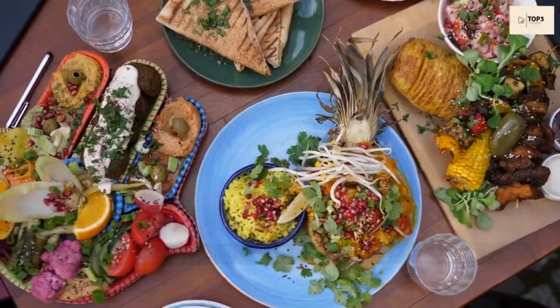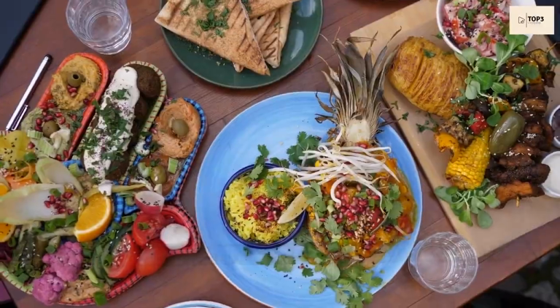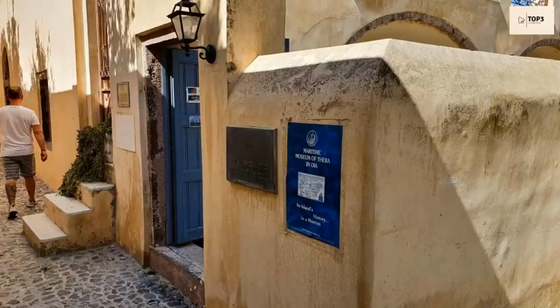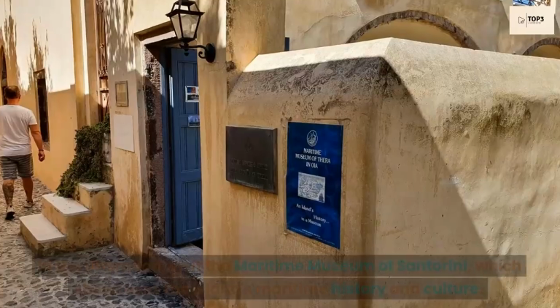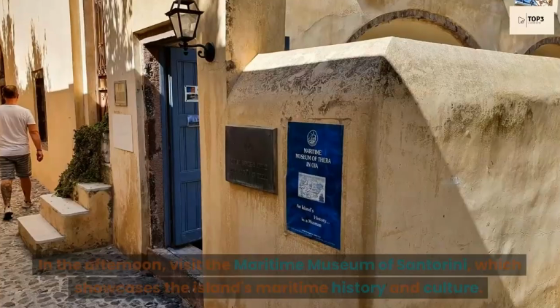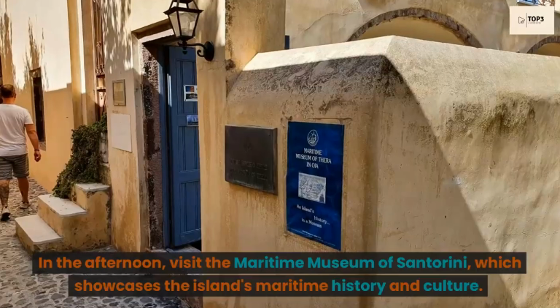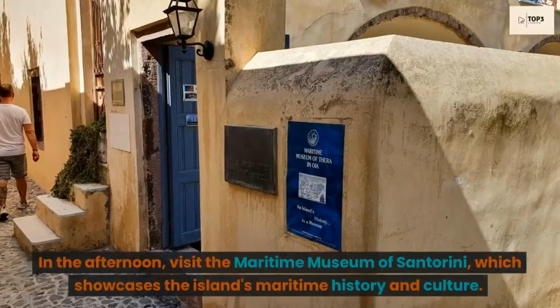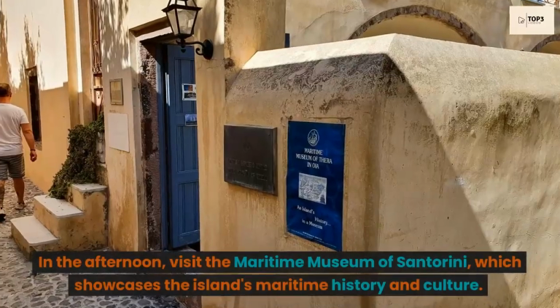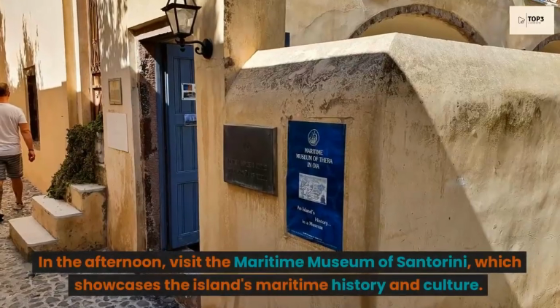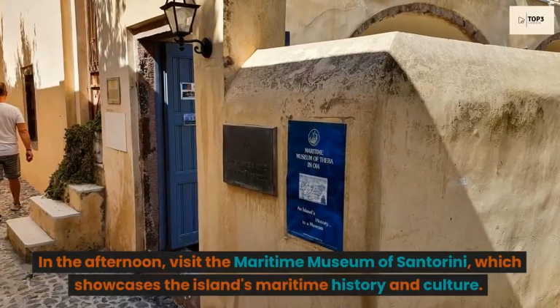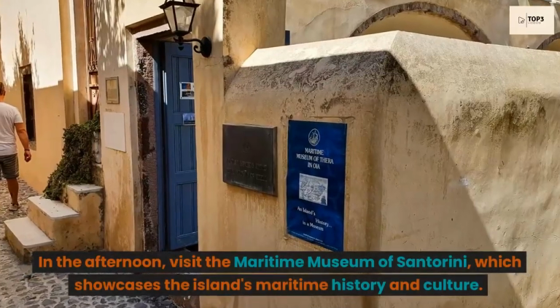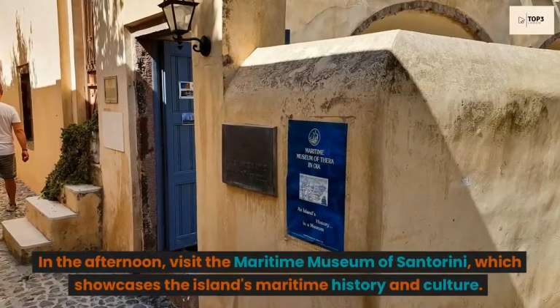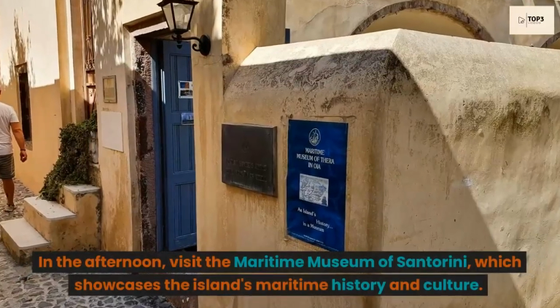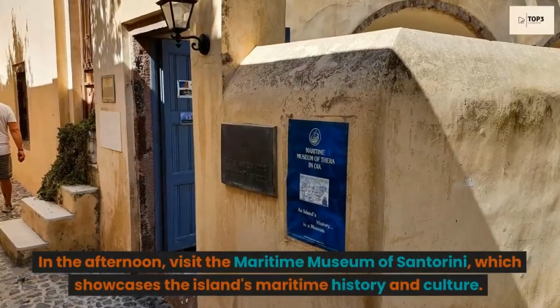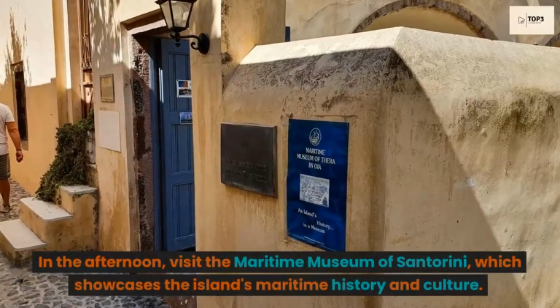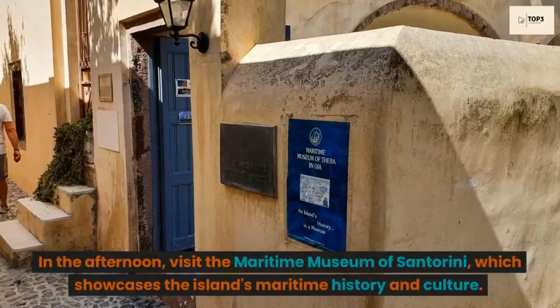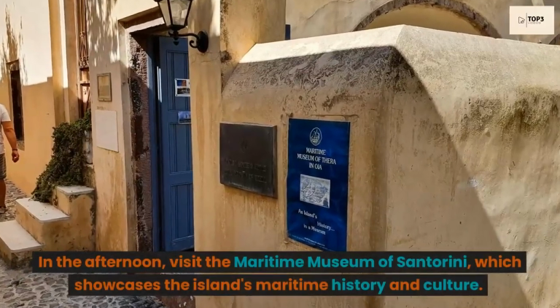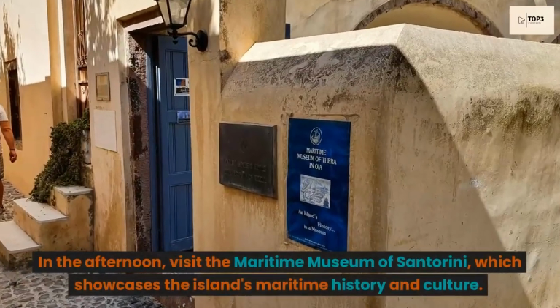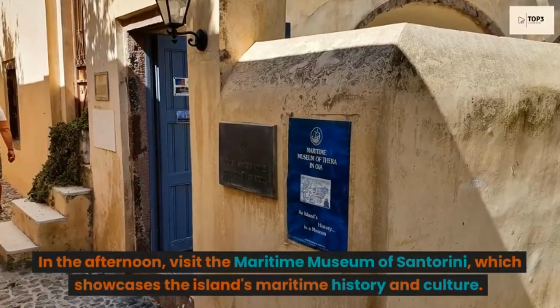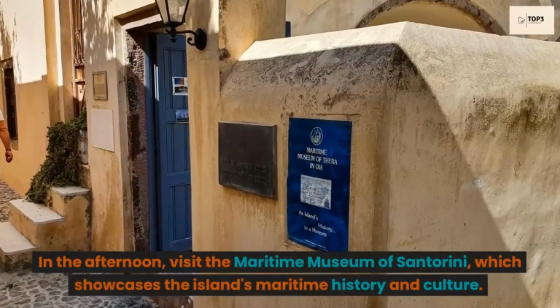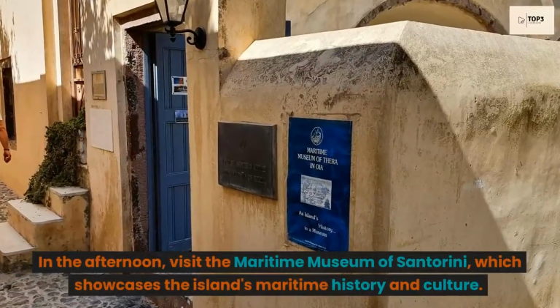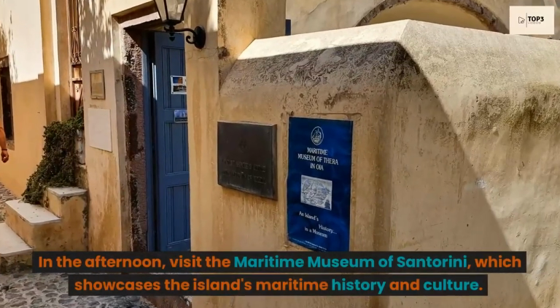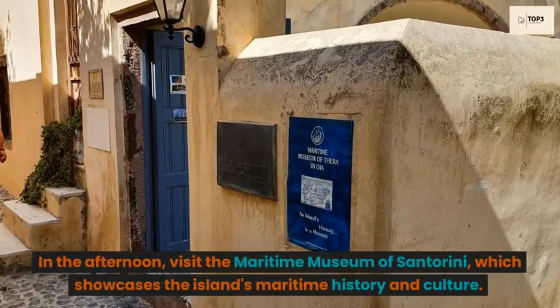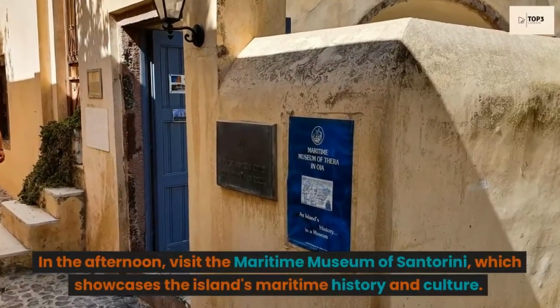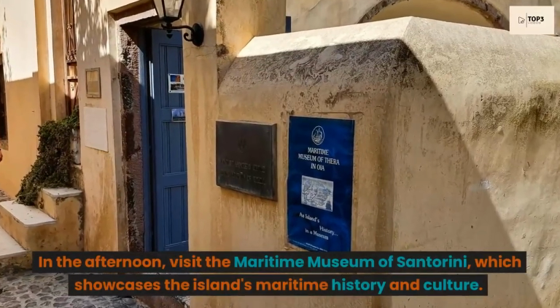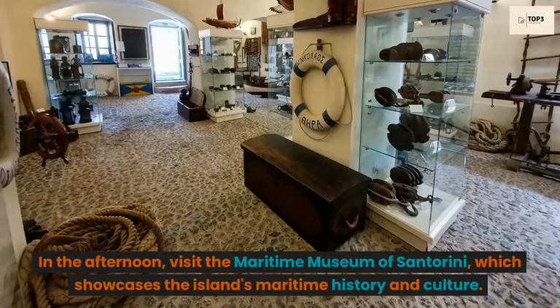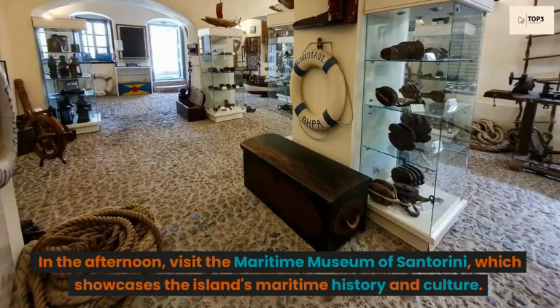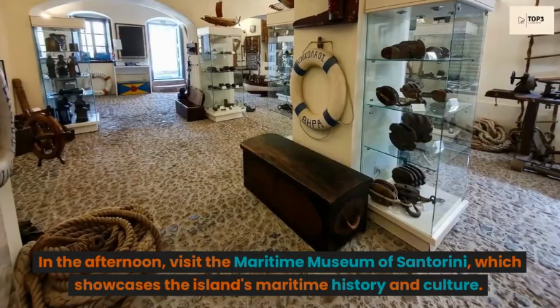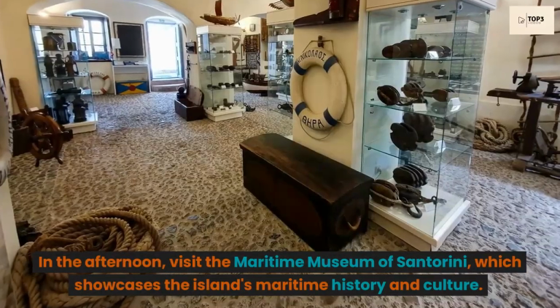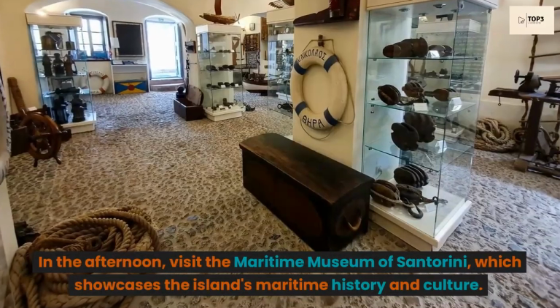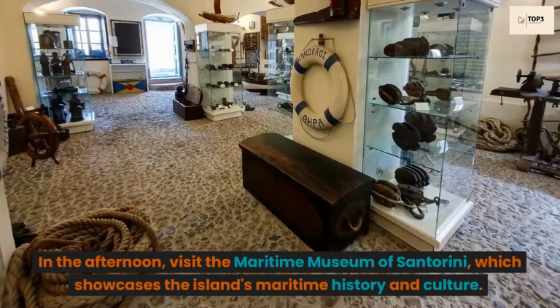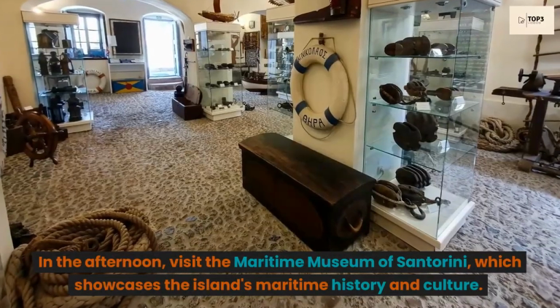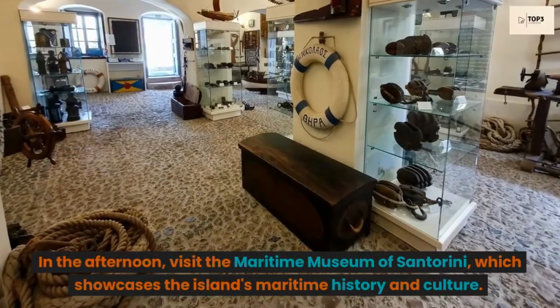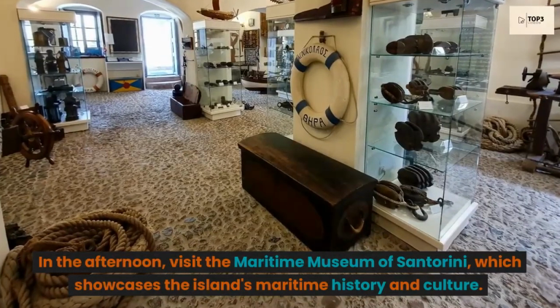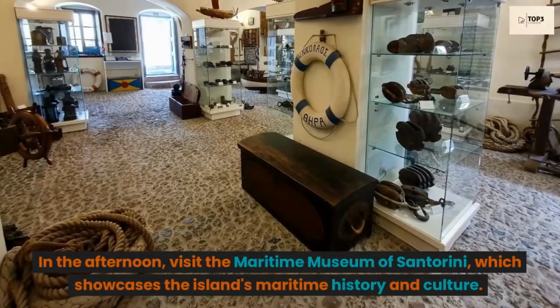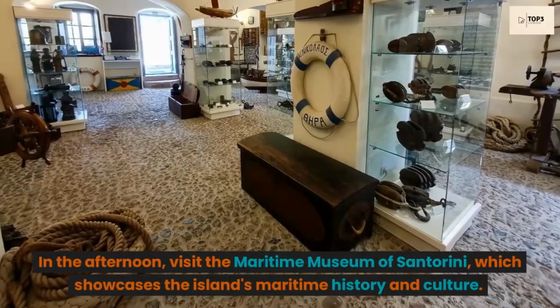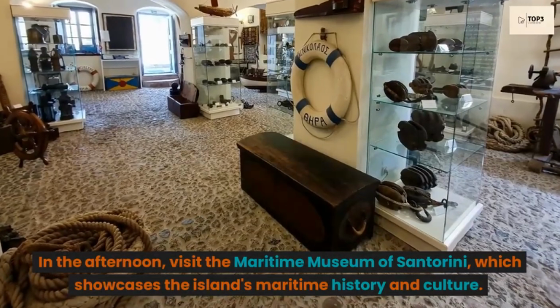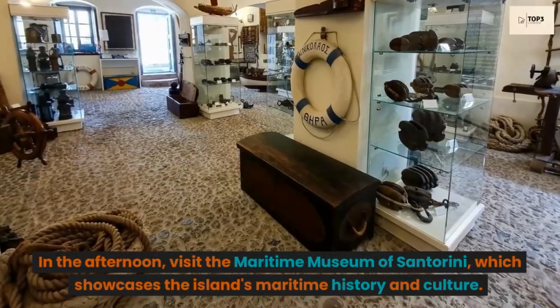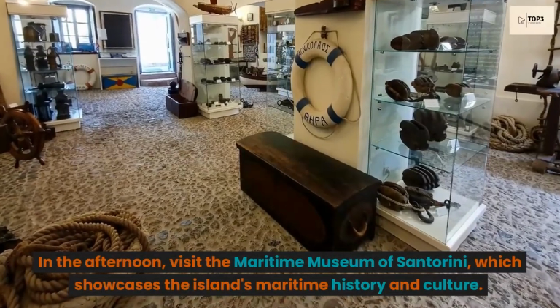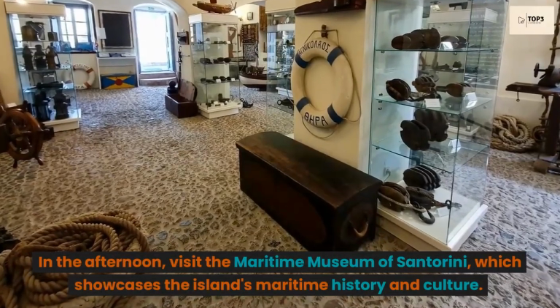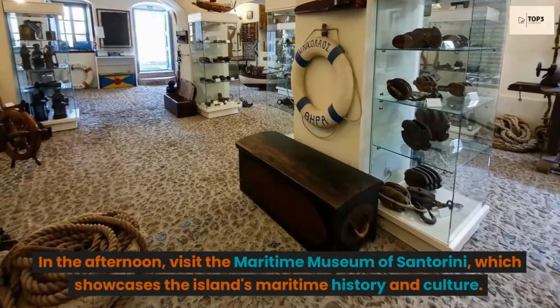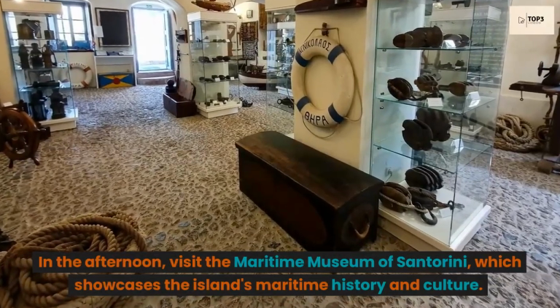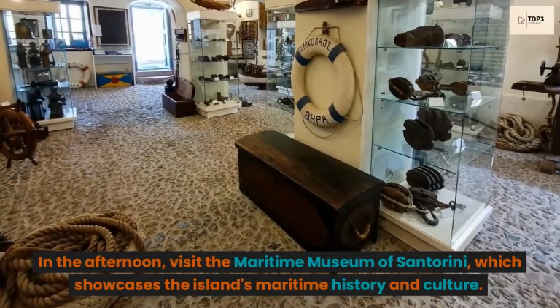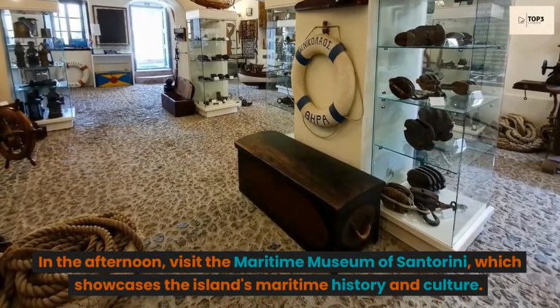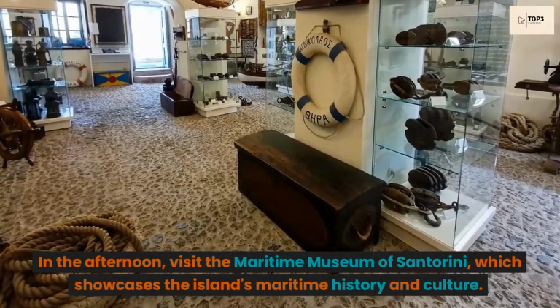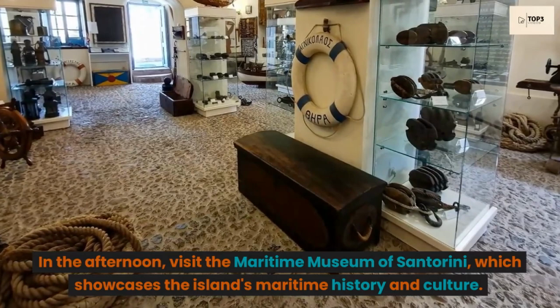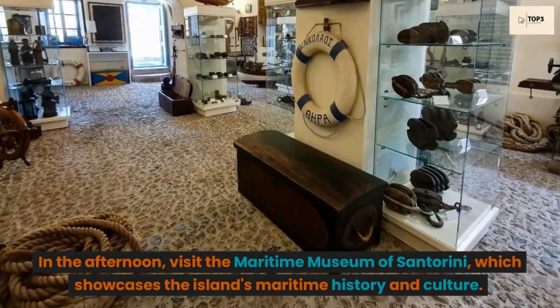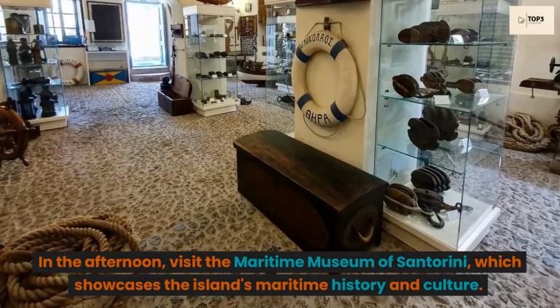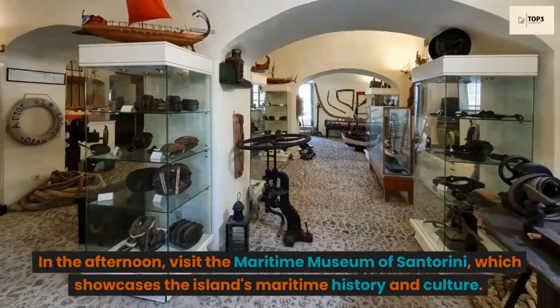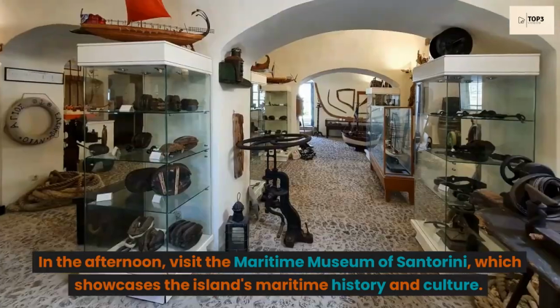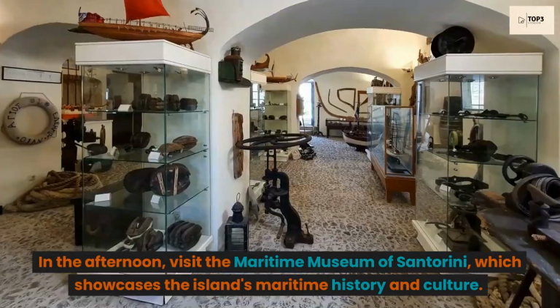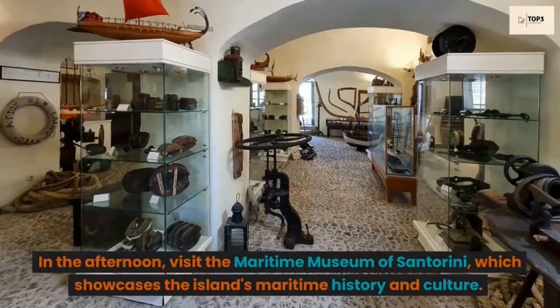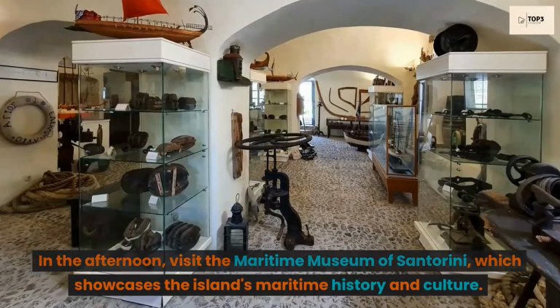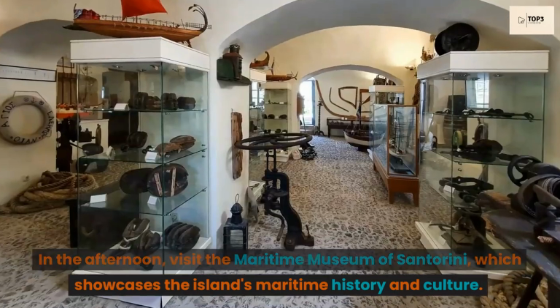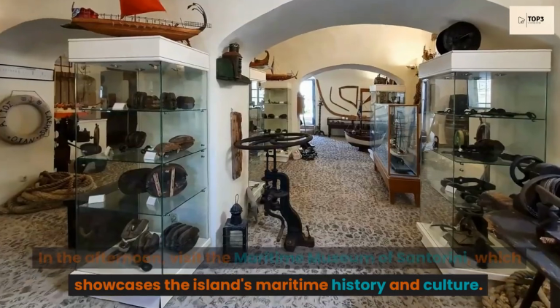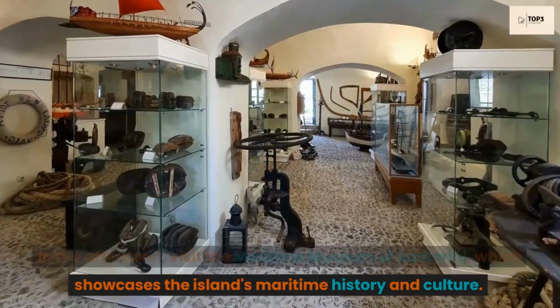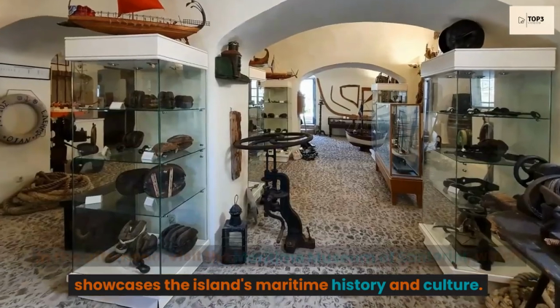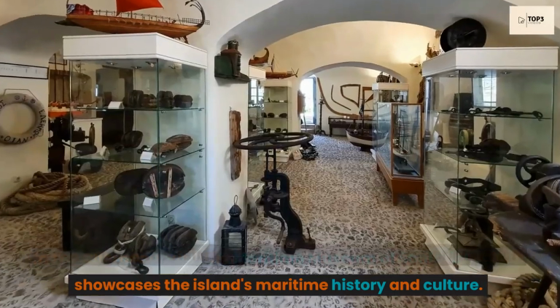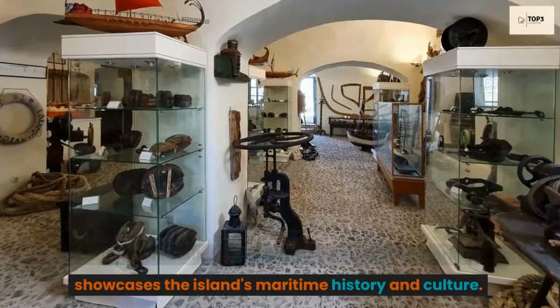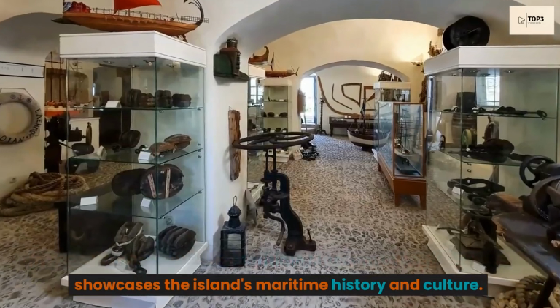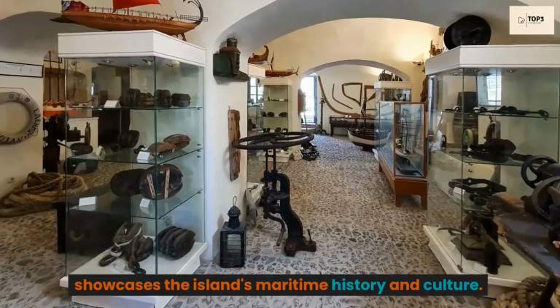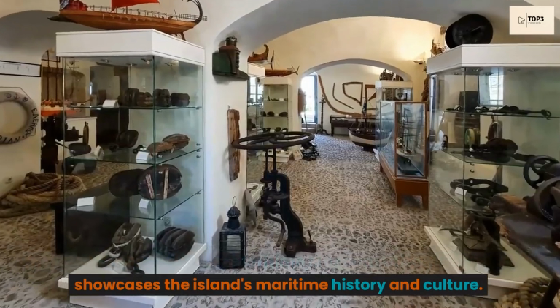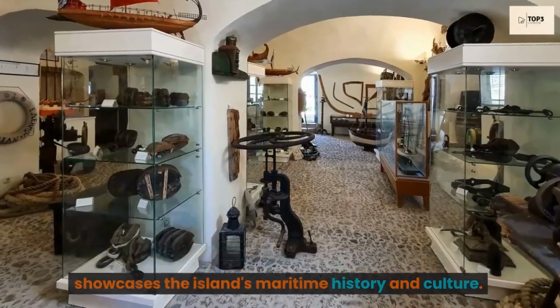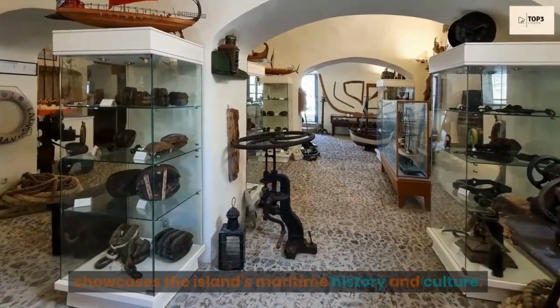In the afternoon, visit the Maritime Museum of Santorini, which showcases the island's maritime history and culture.